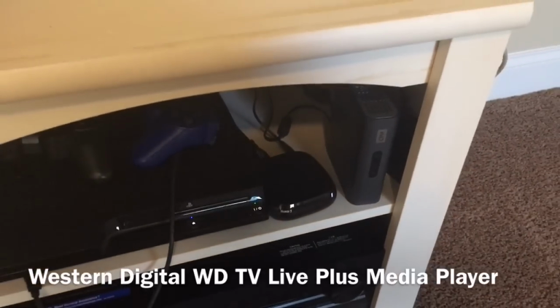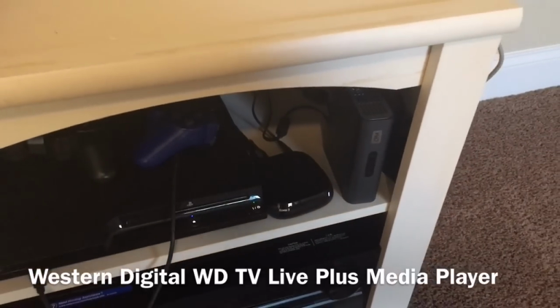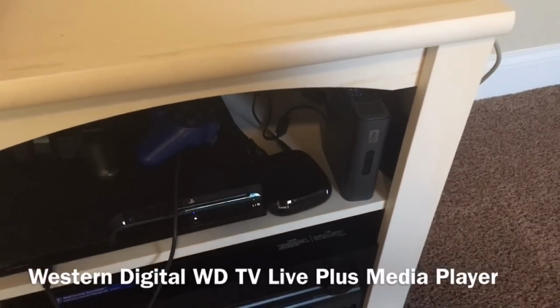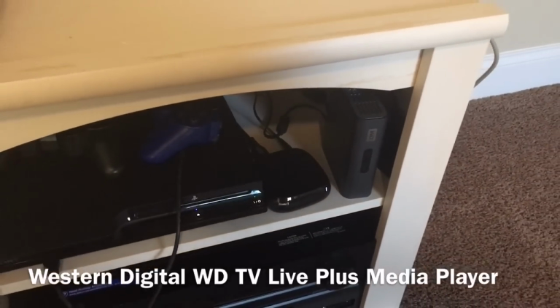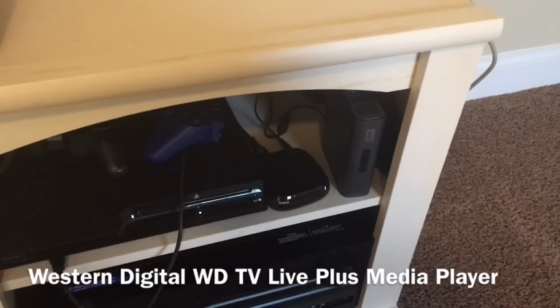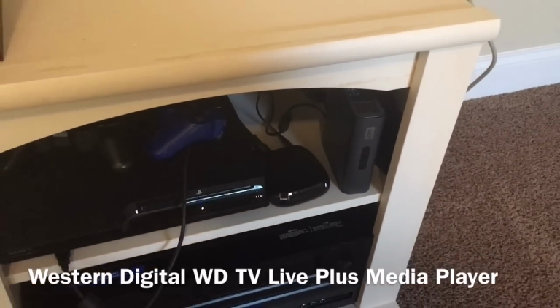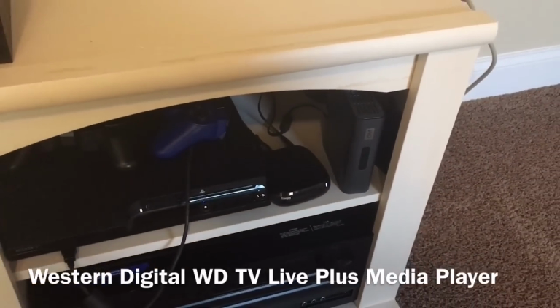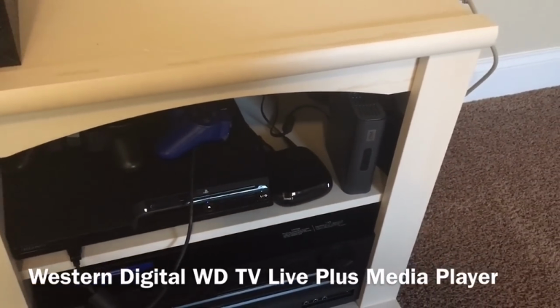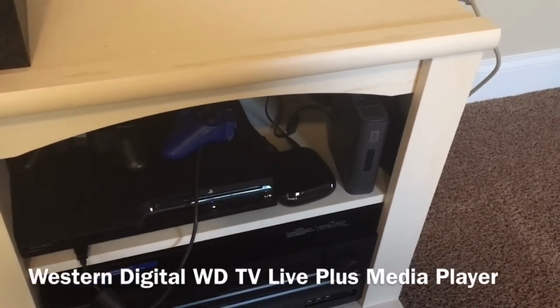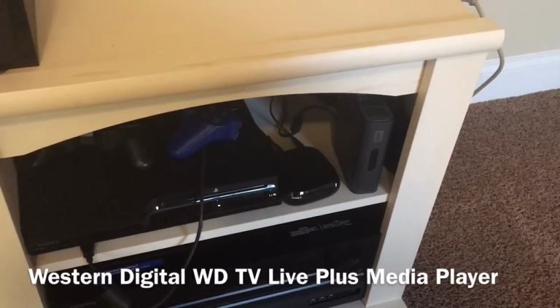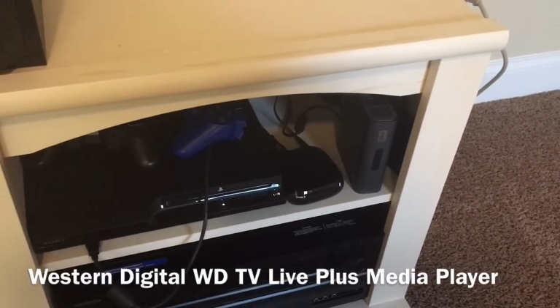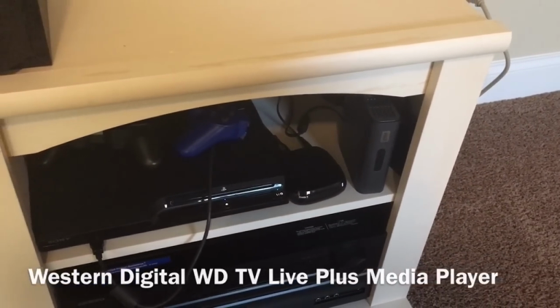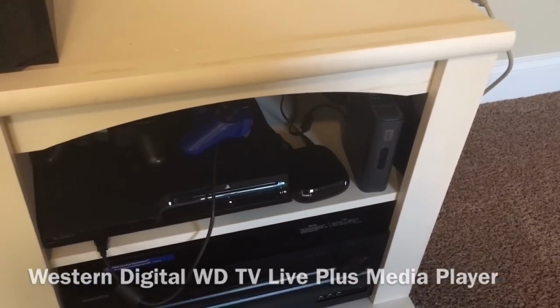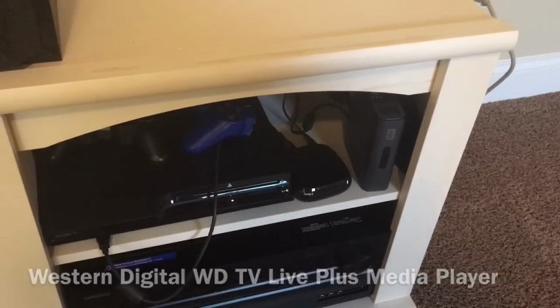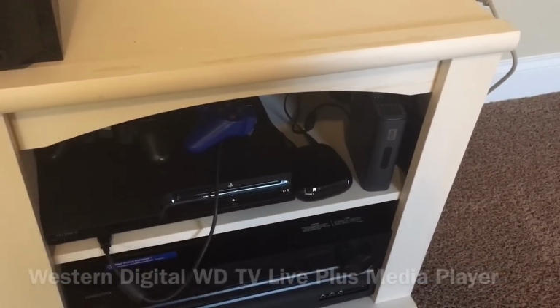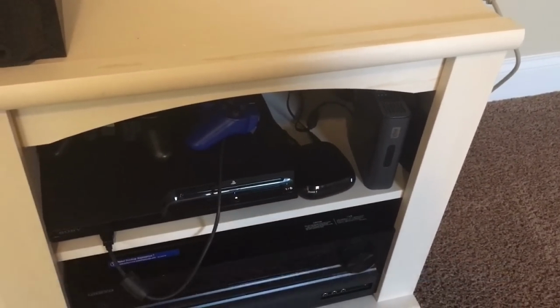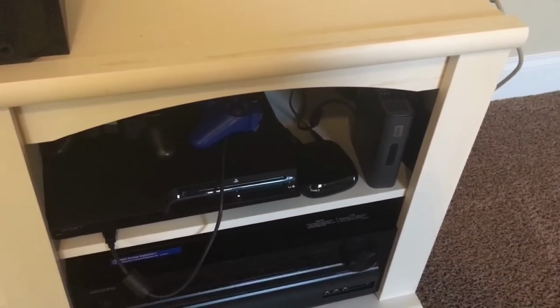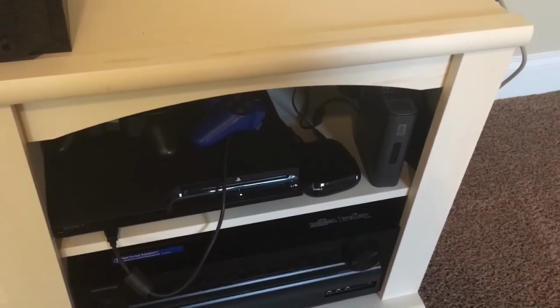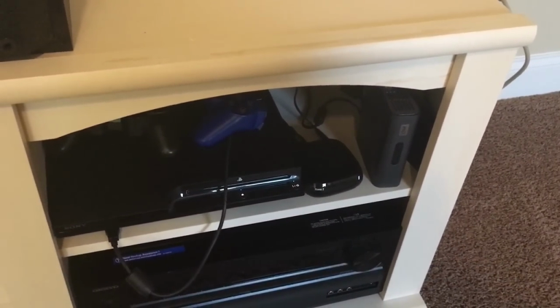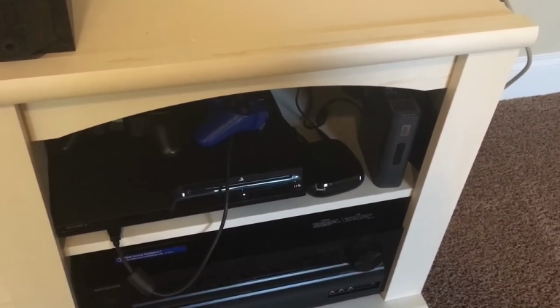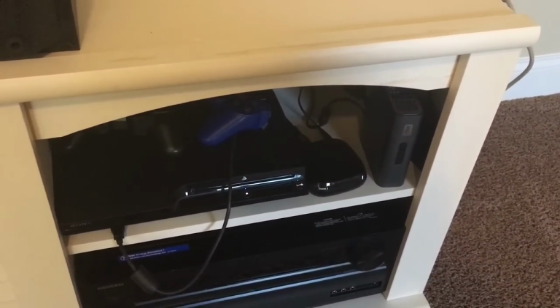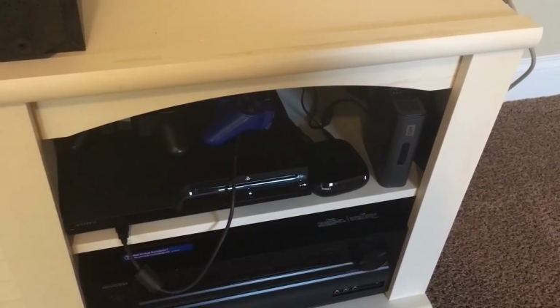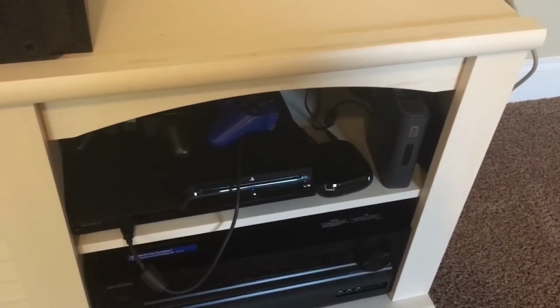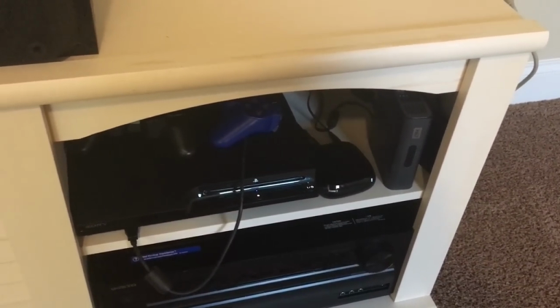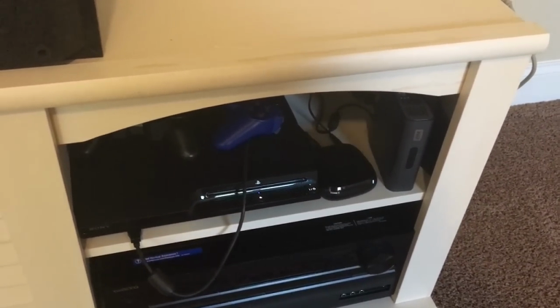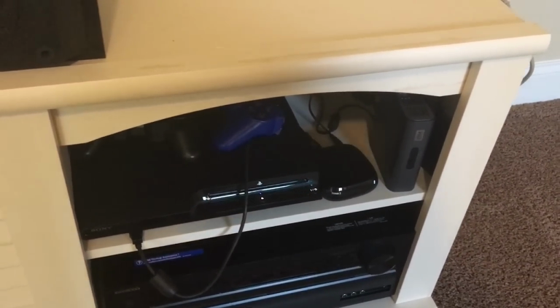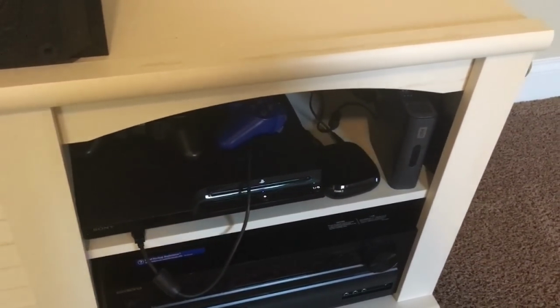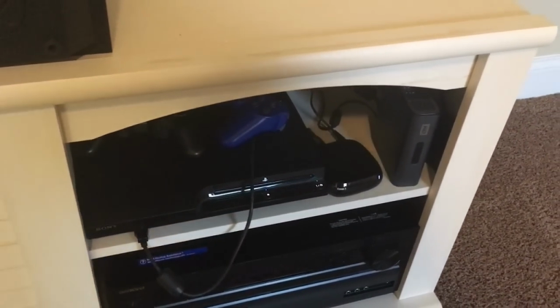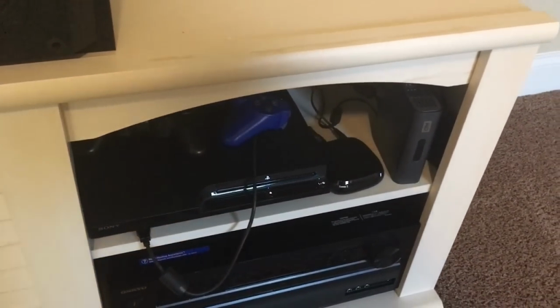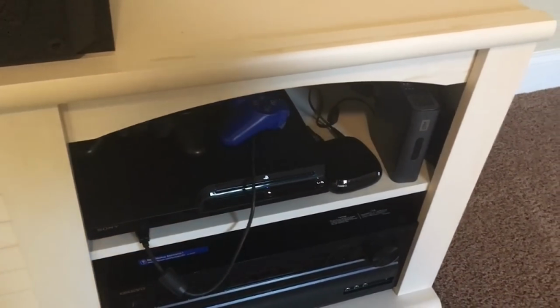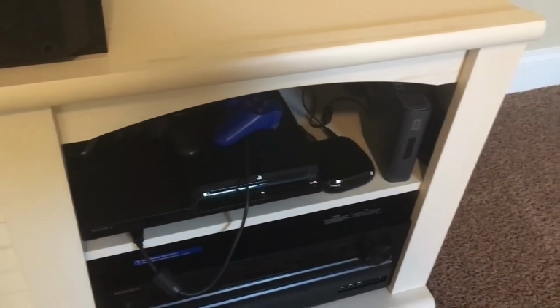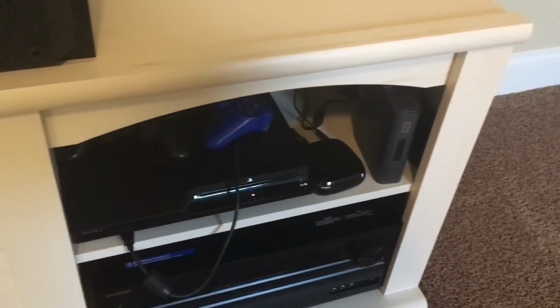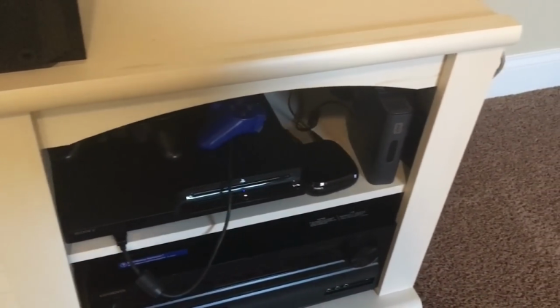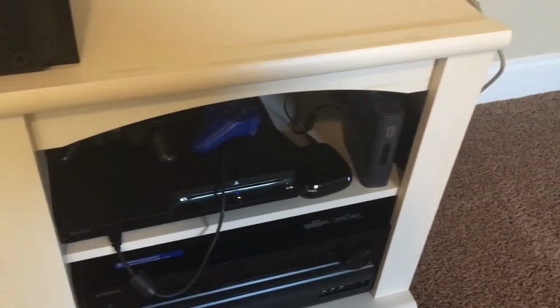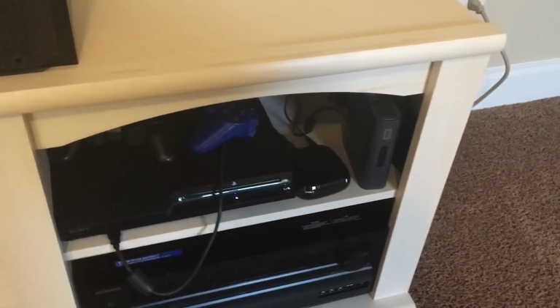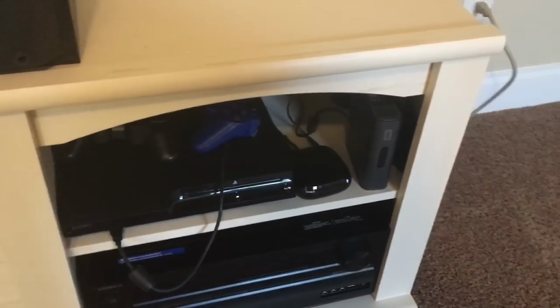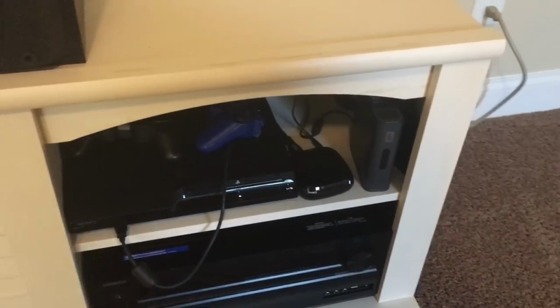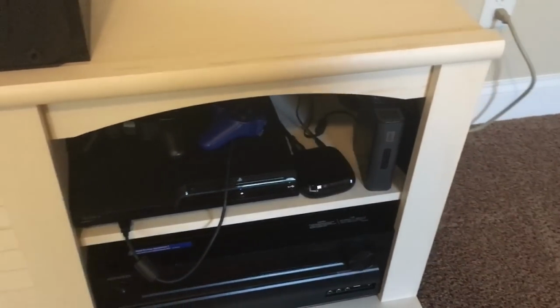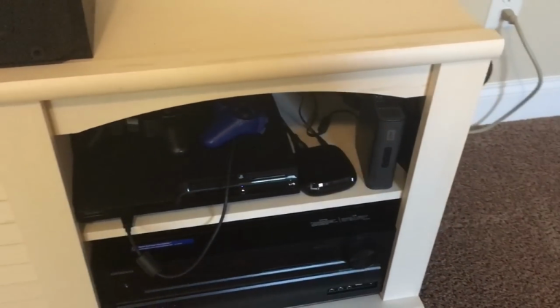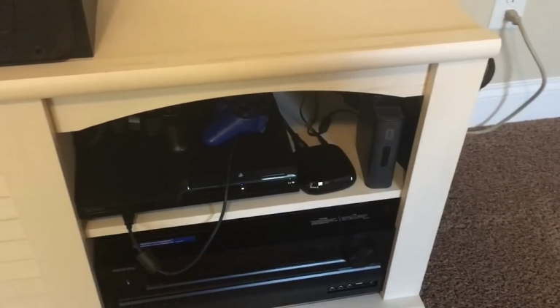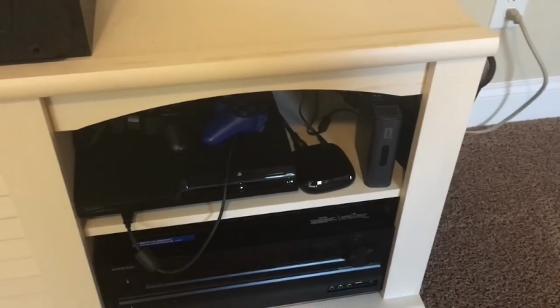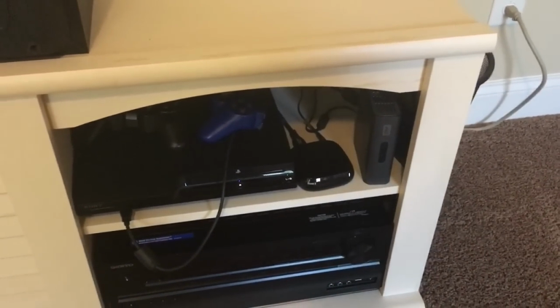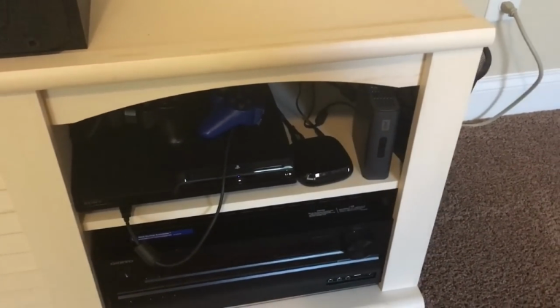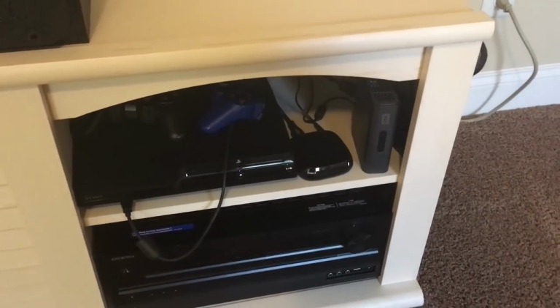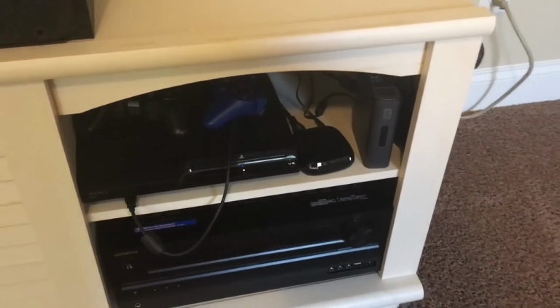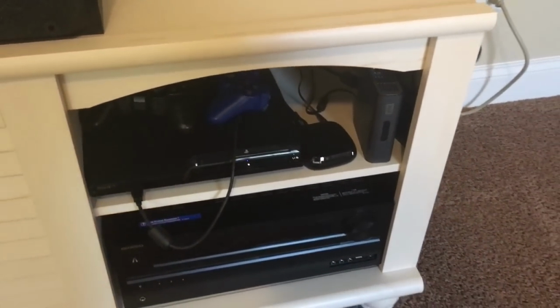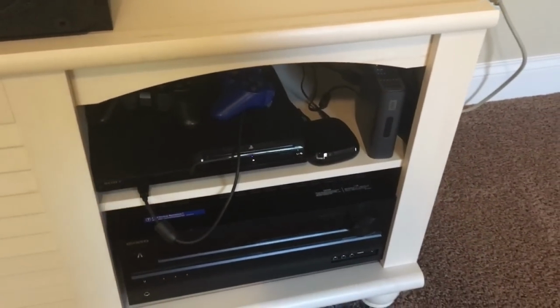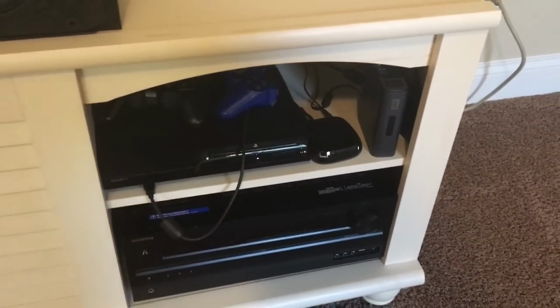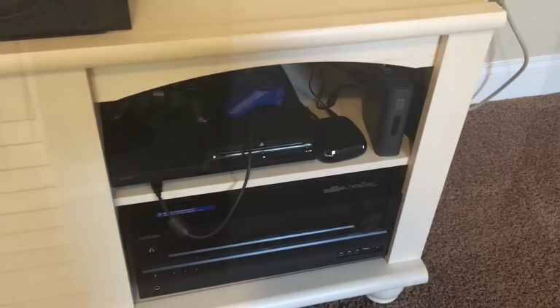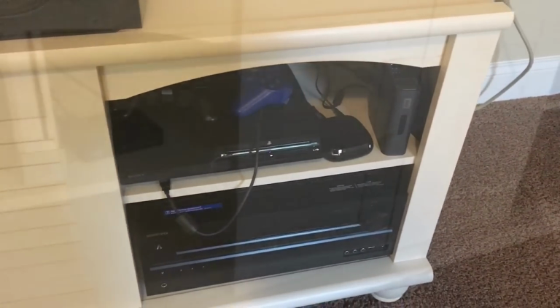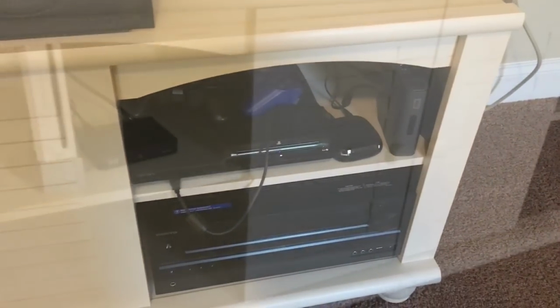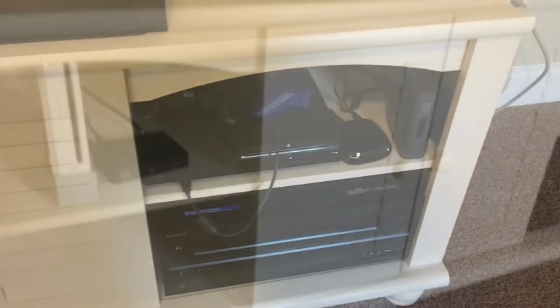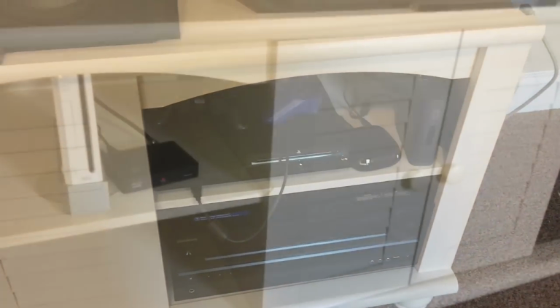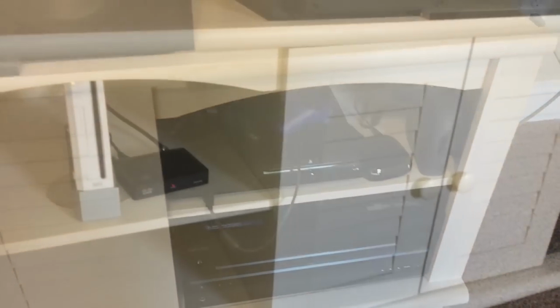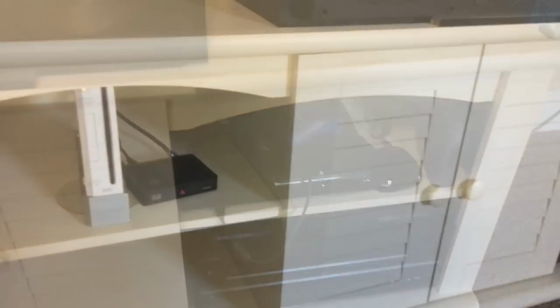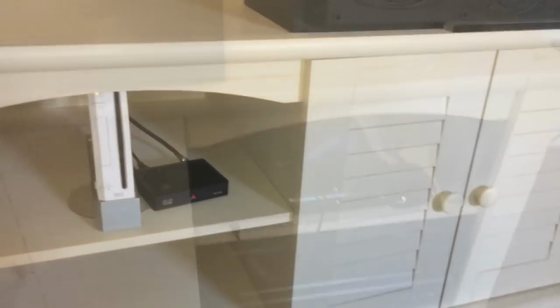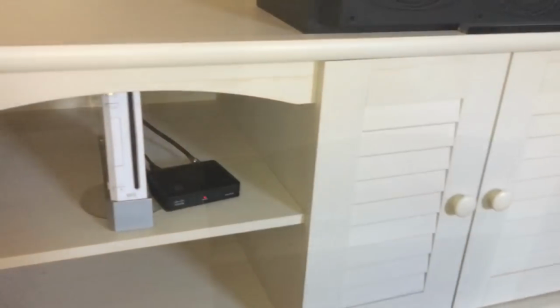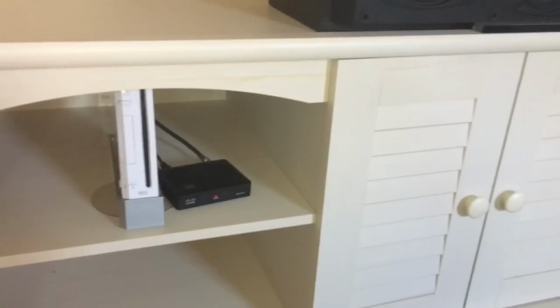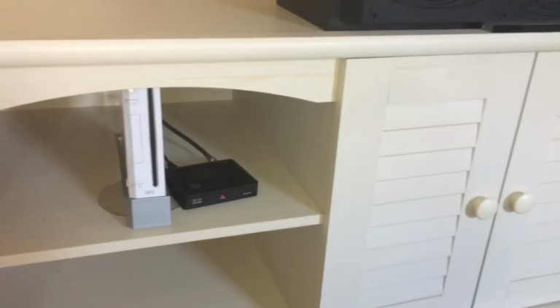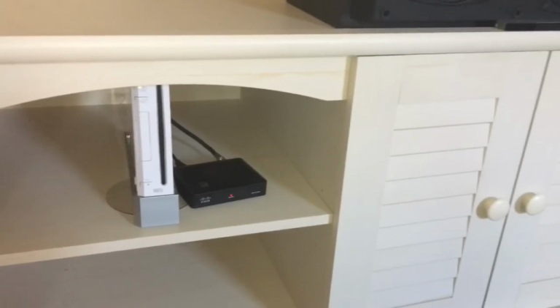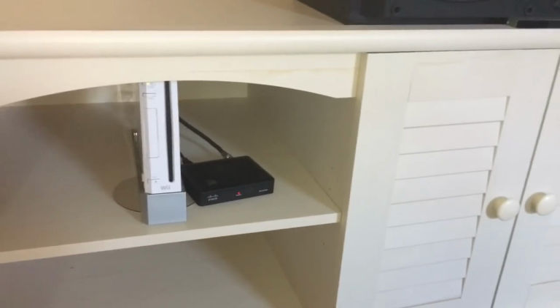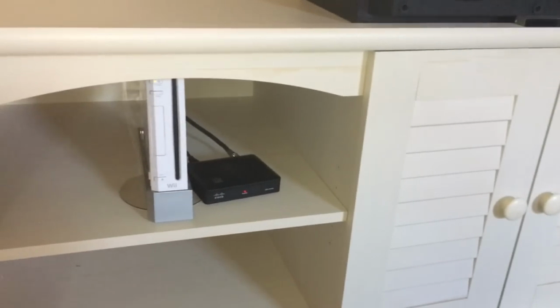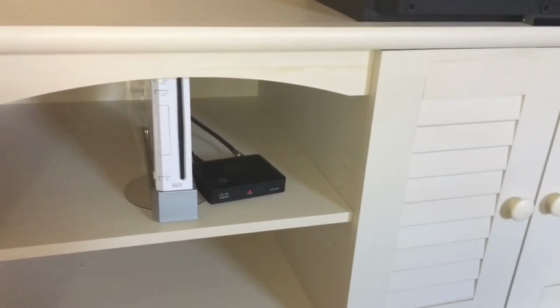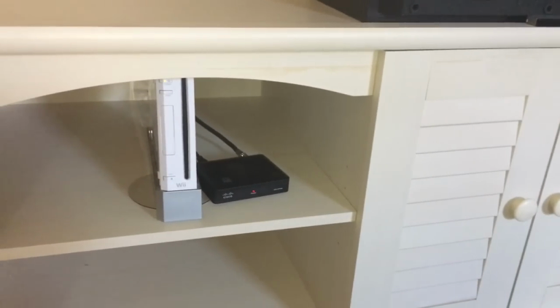The WD Live box lets me plug in a hard drive that has movies or things I've recorded on my phone or whatever, and it'll play it perfectly through that.